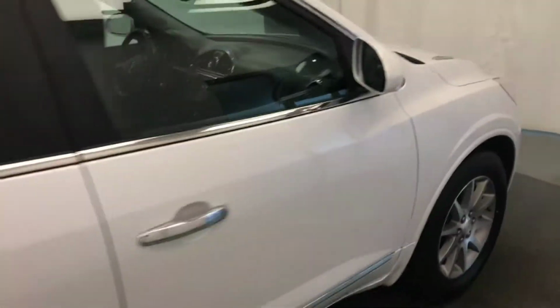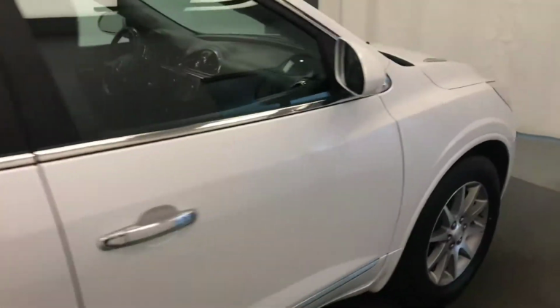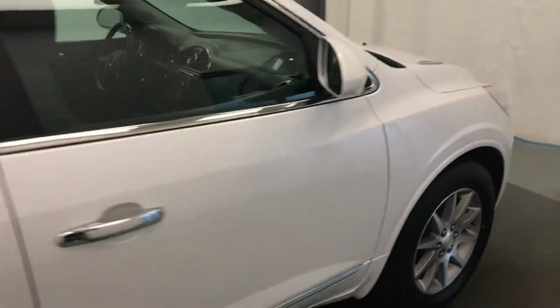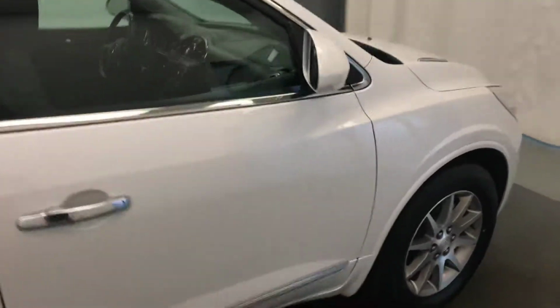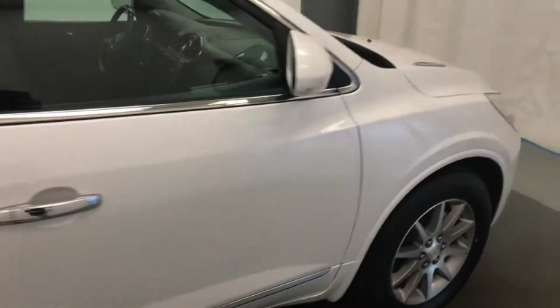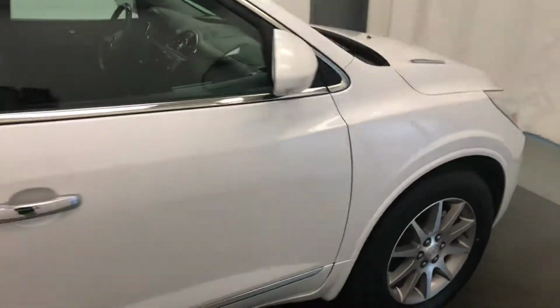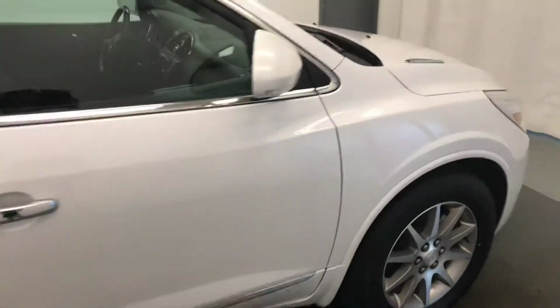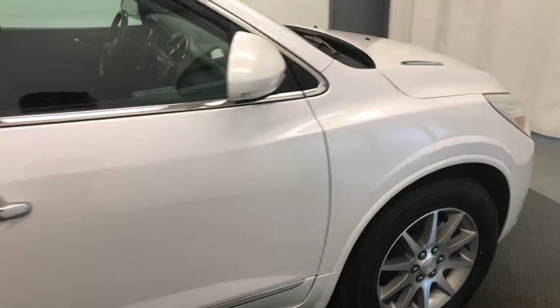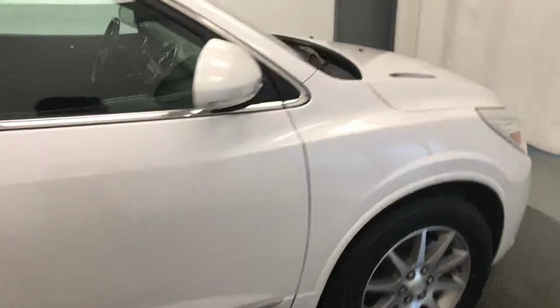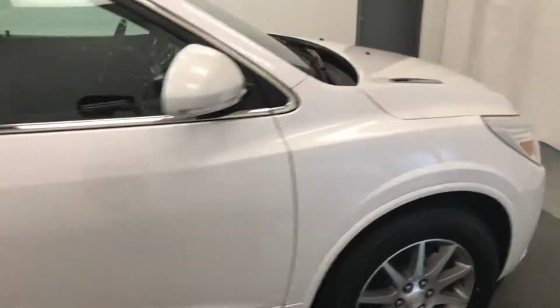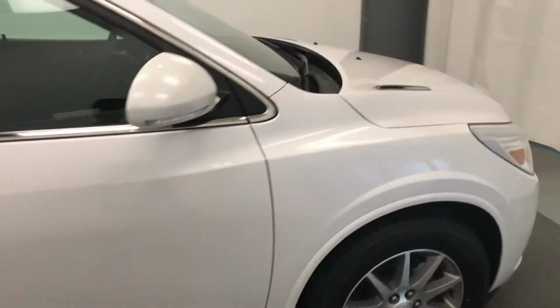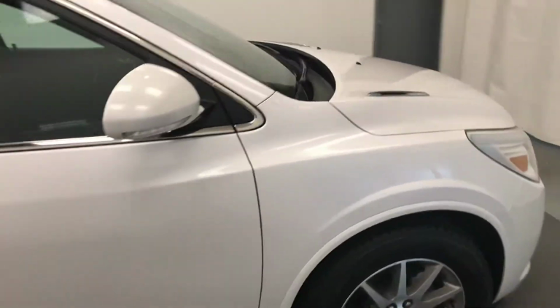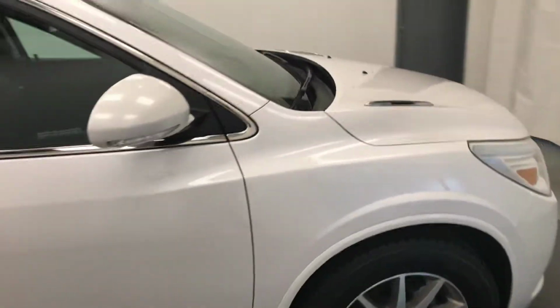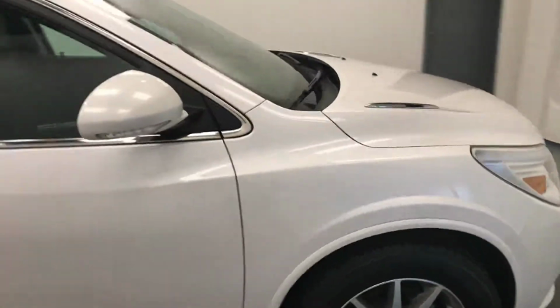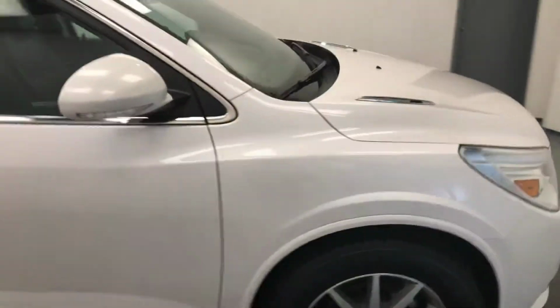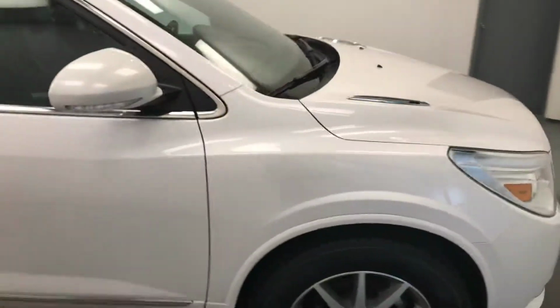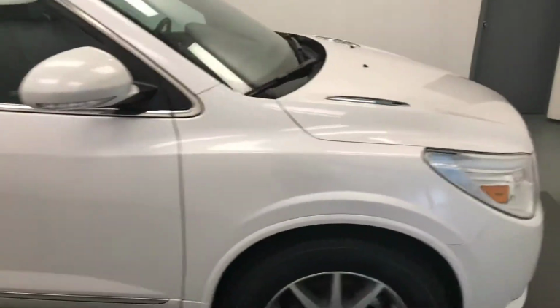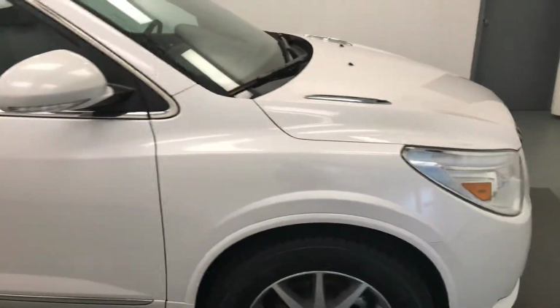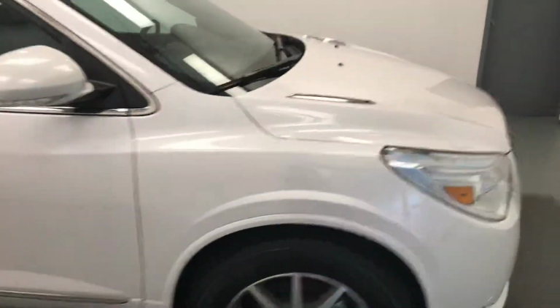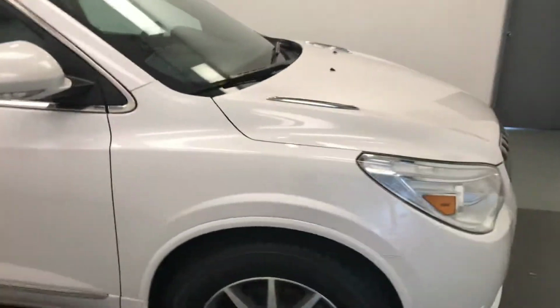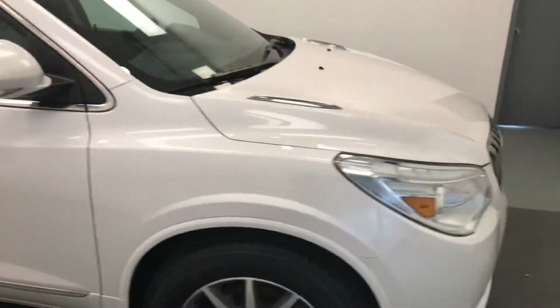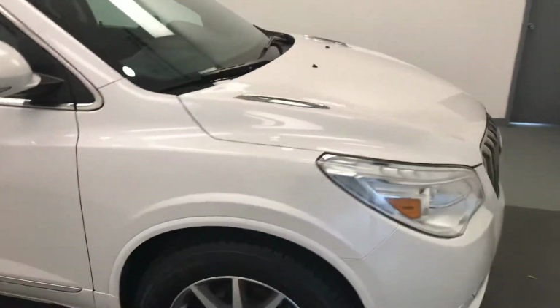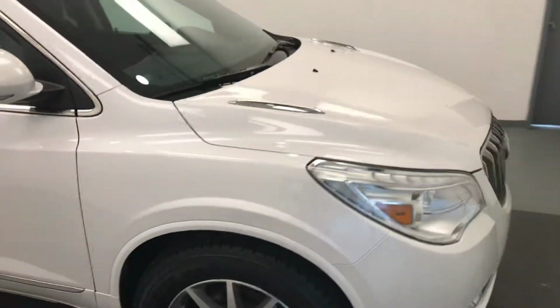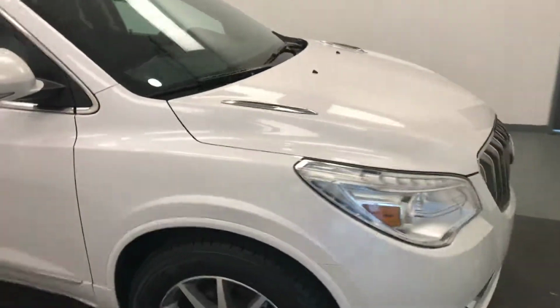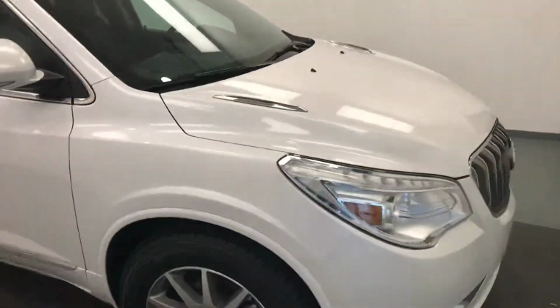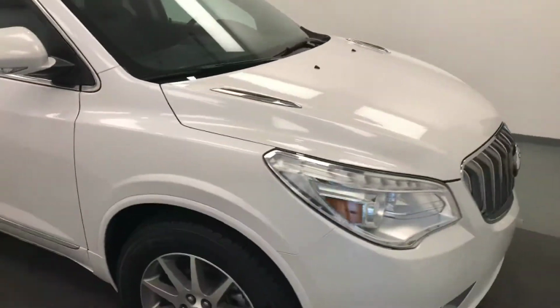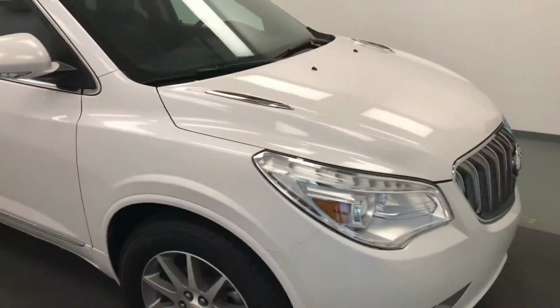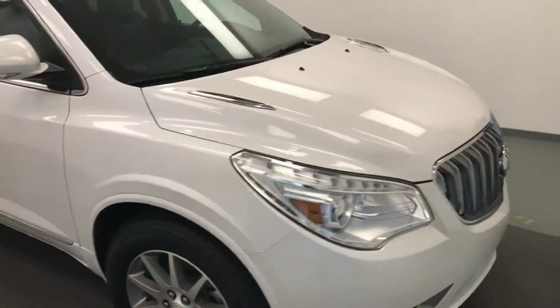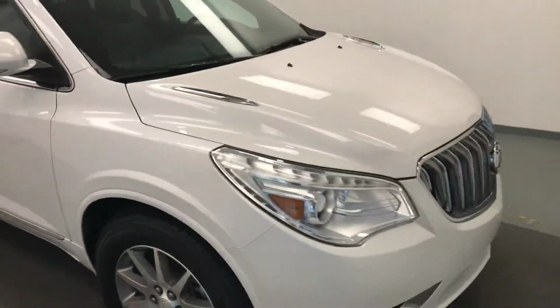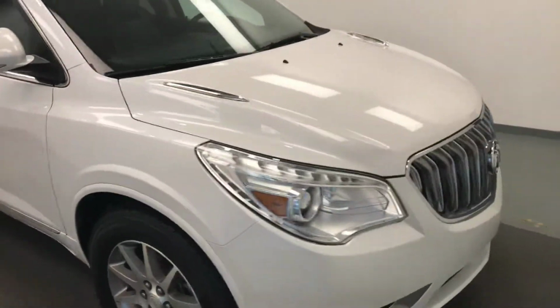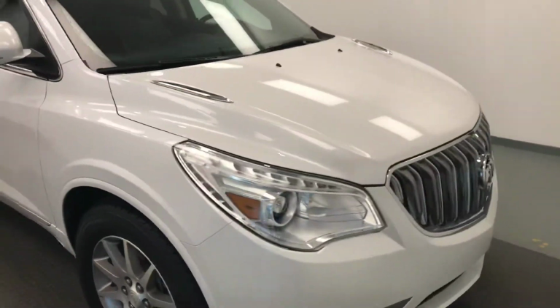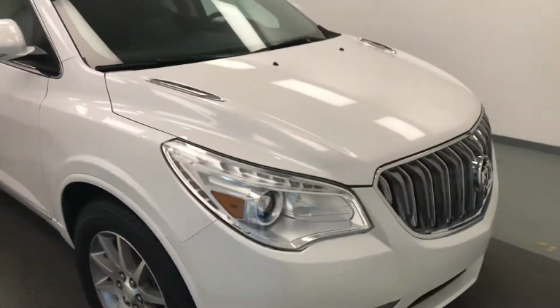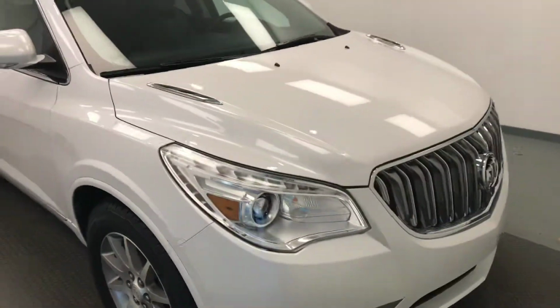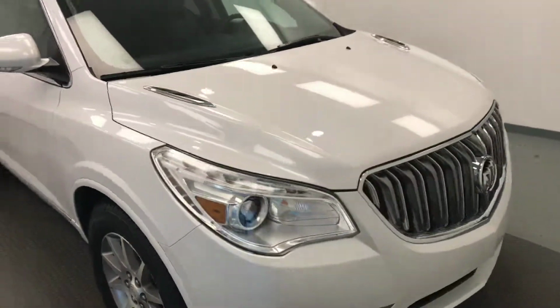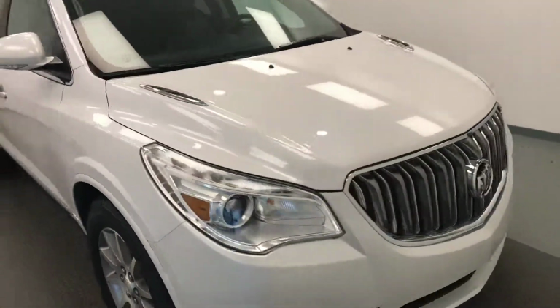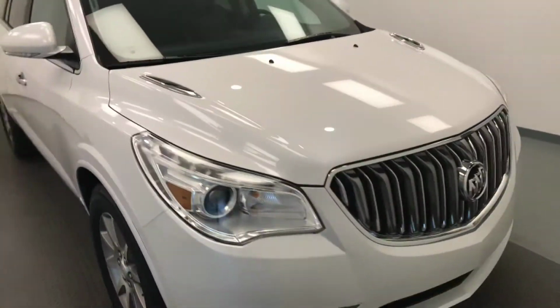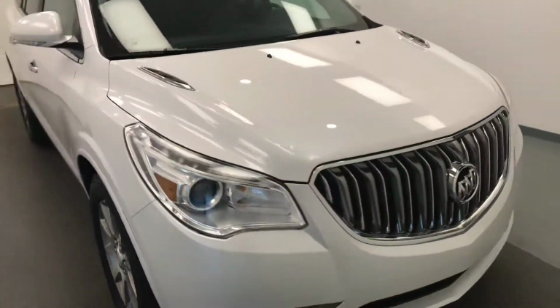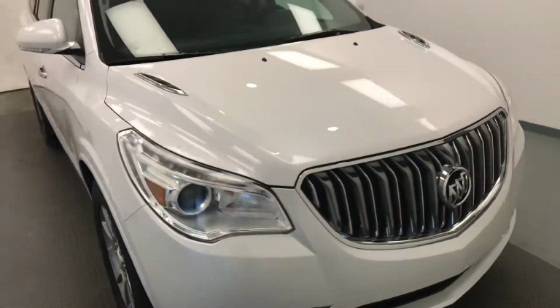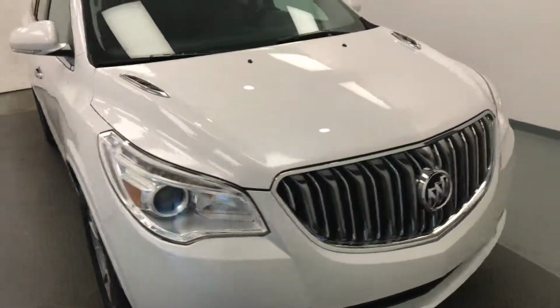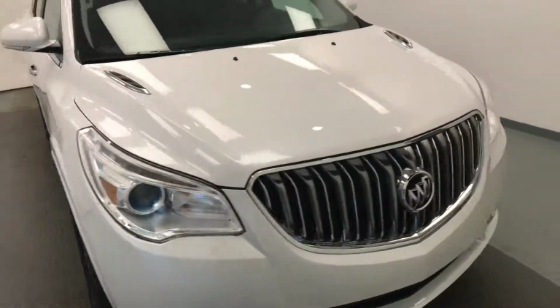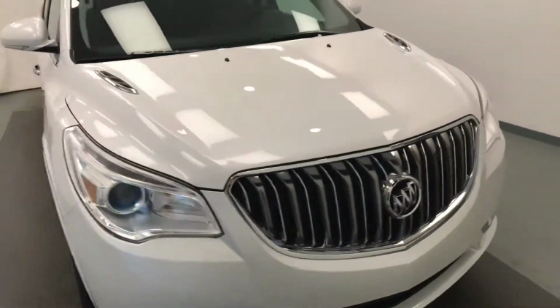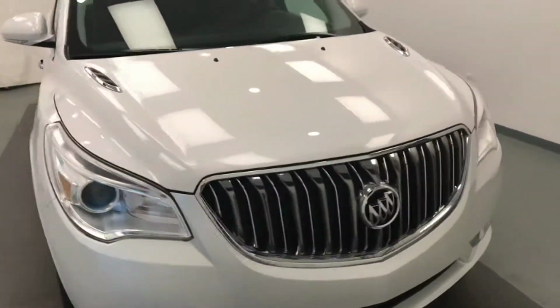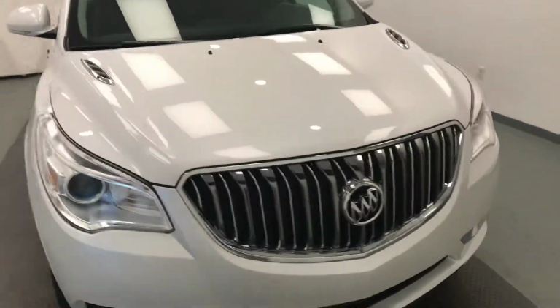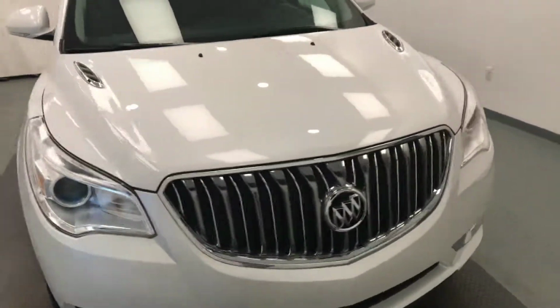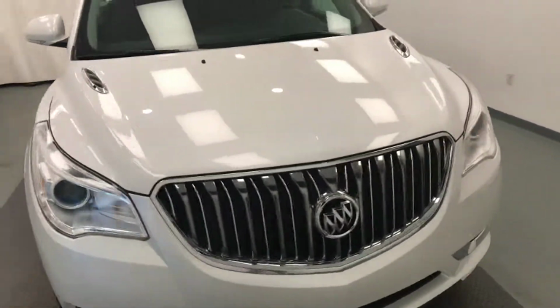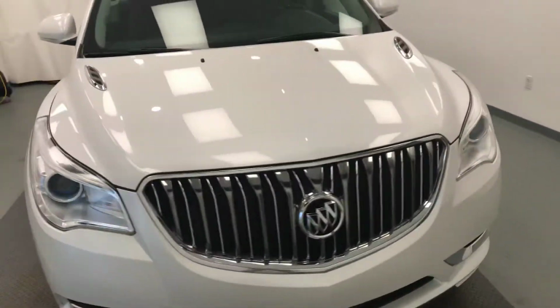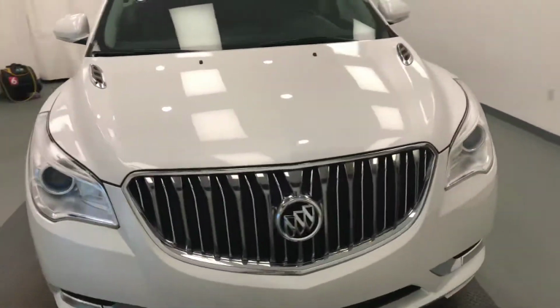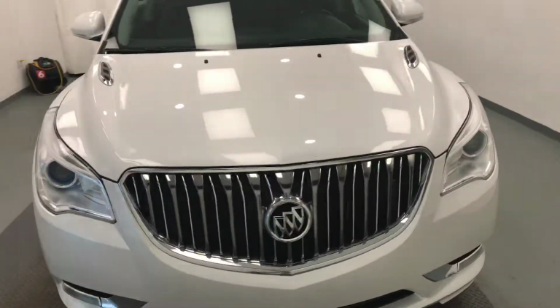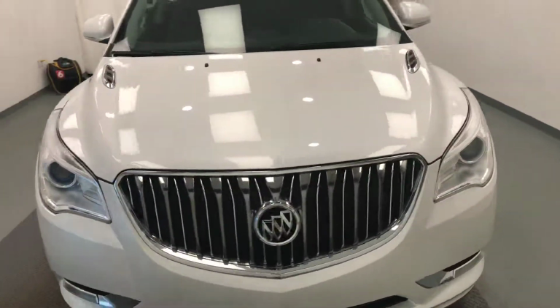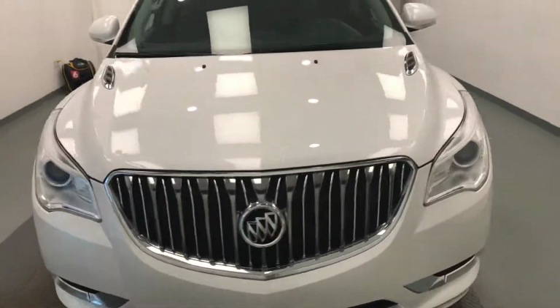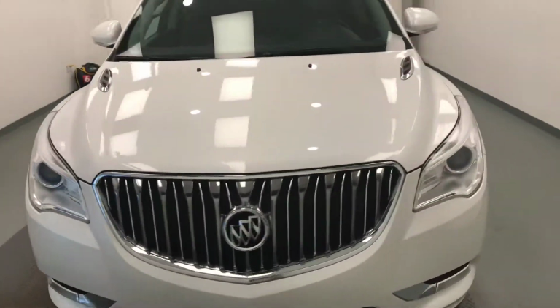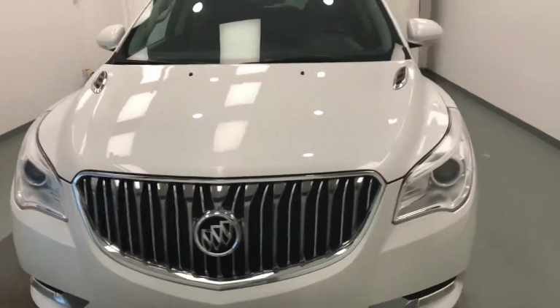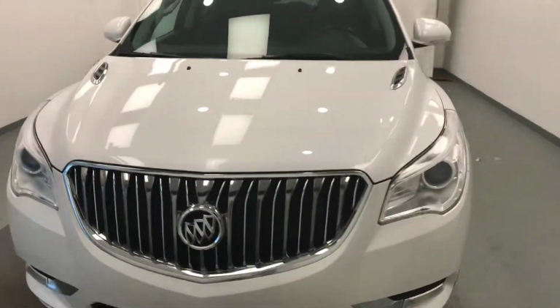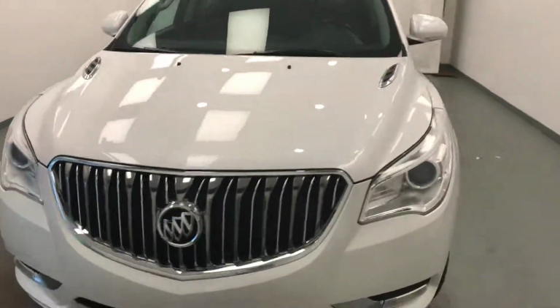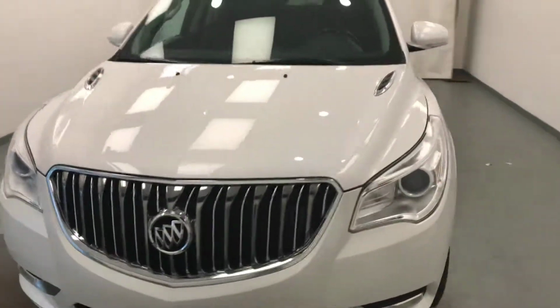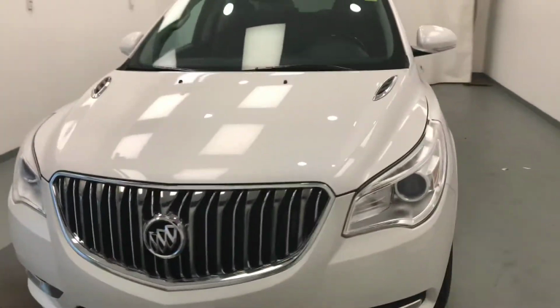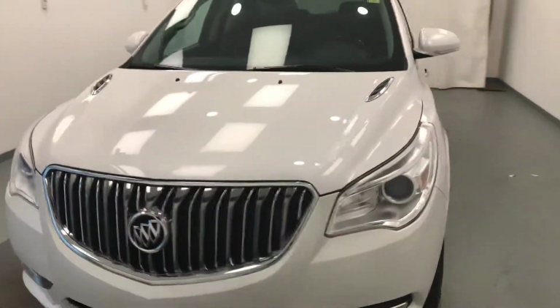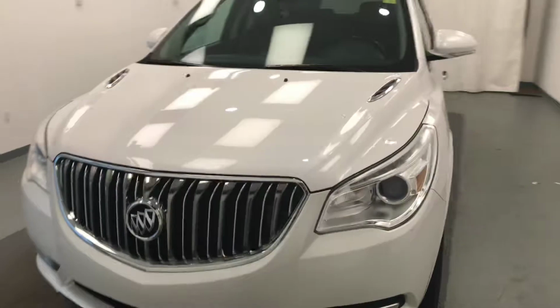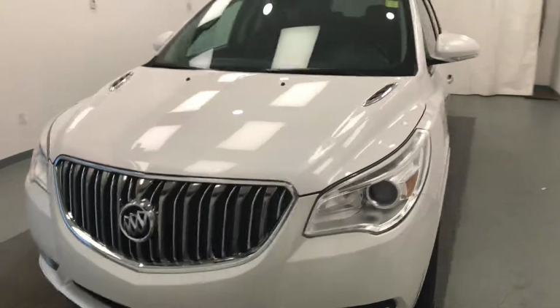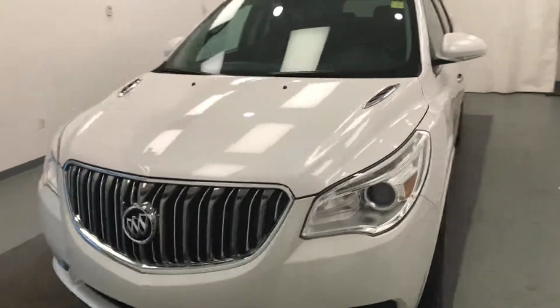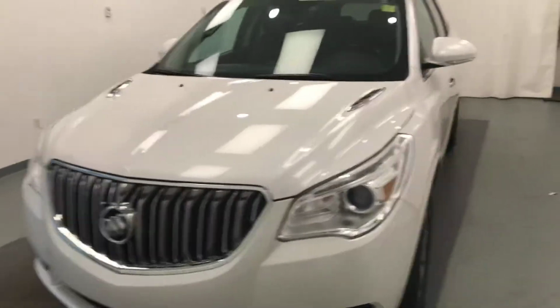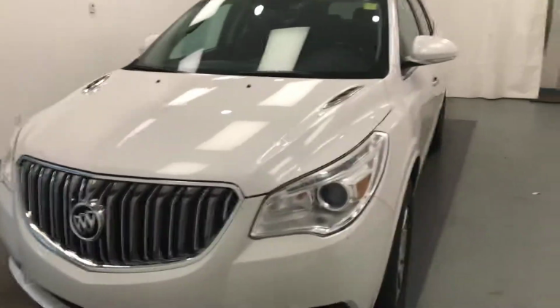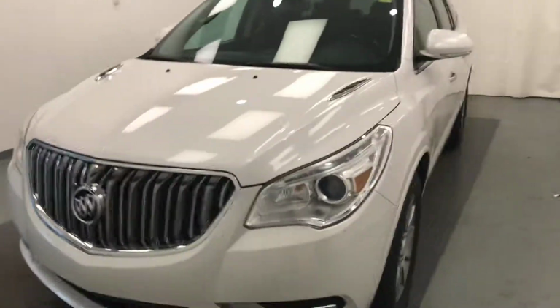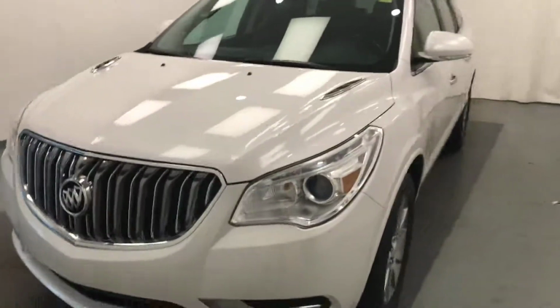Once again, we're viewing stock number 159384 on a 2016 Buick Enclave, all-wheel drive, and our exterior color is white.